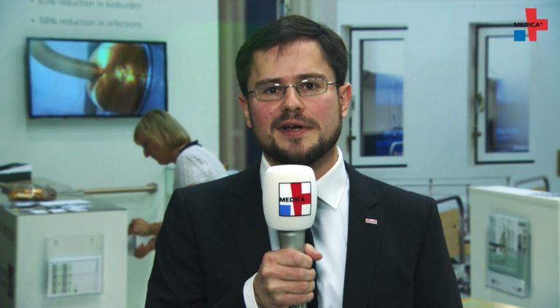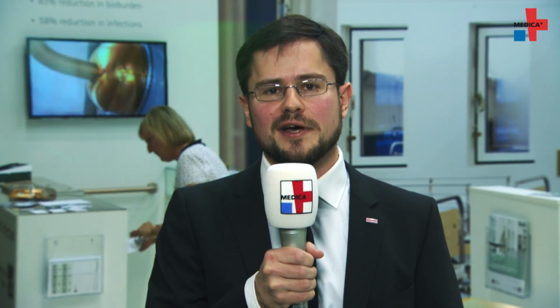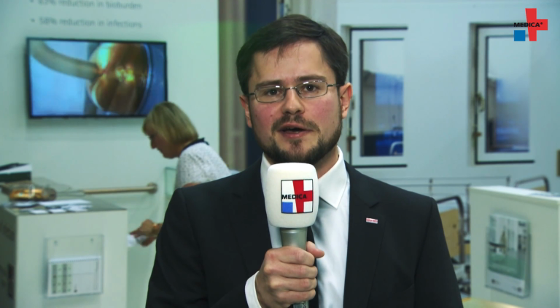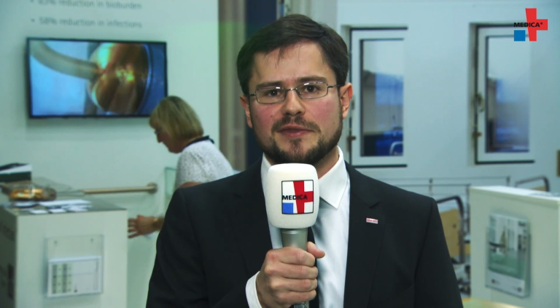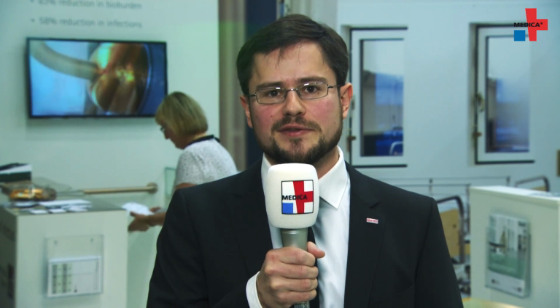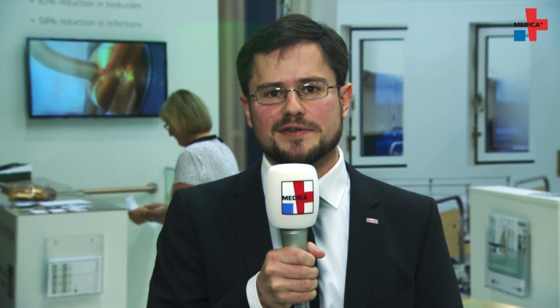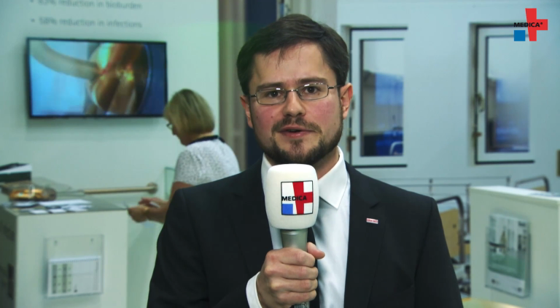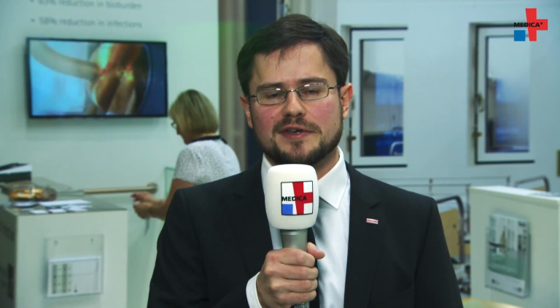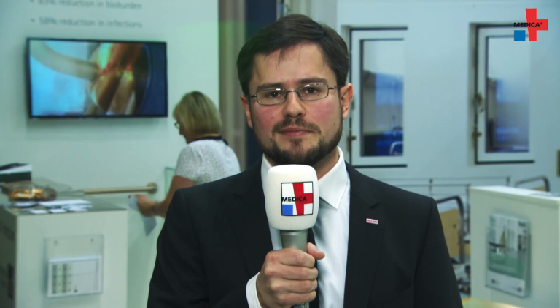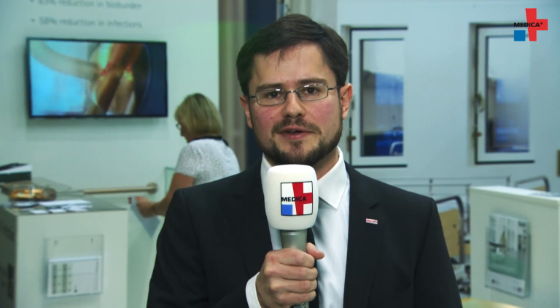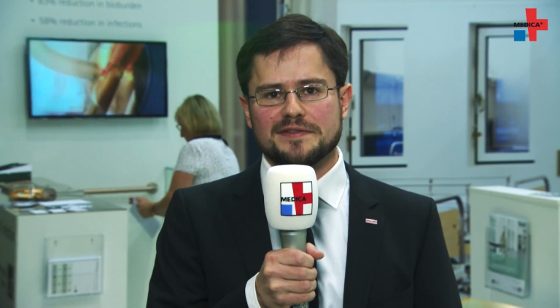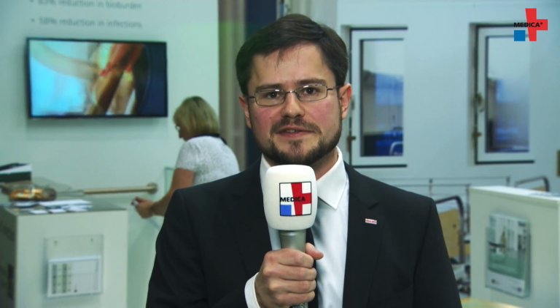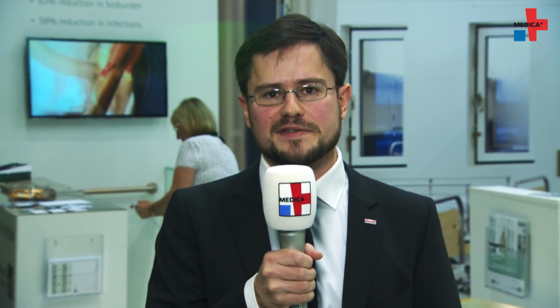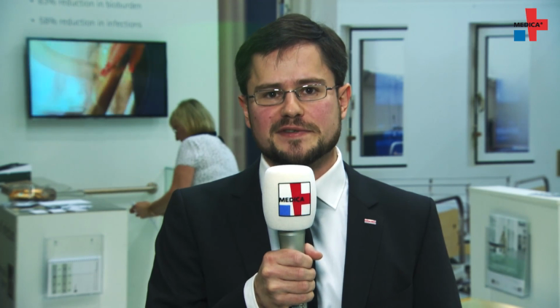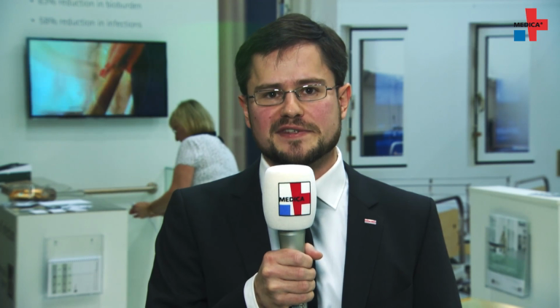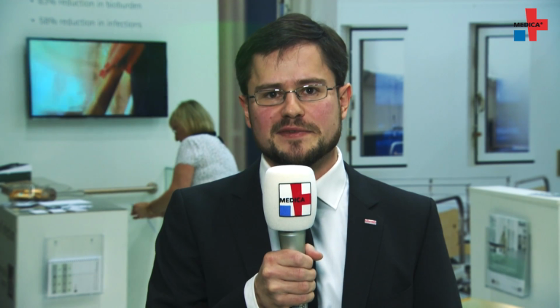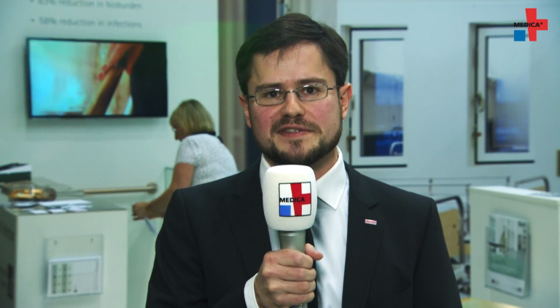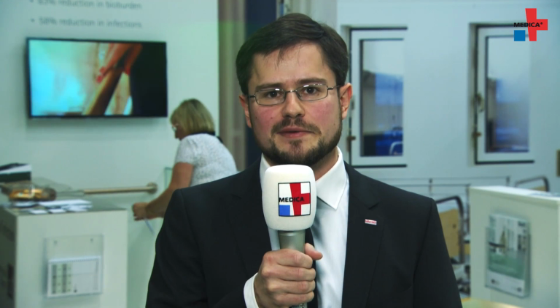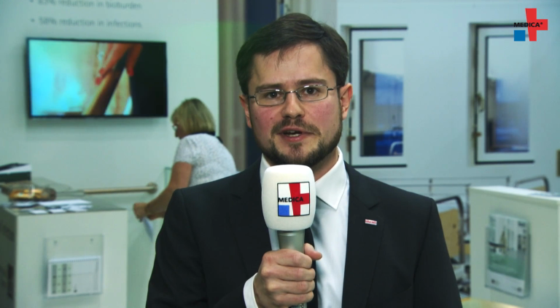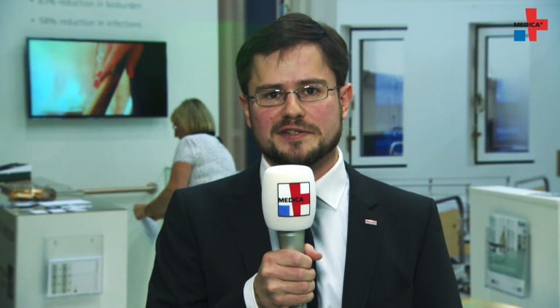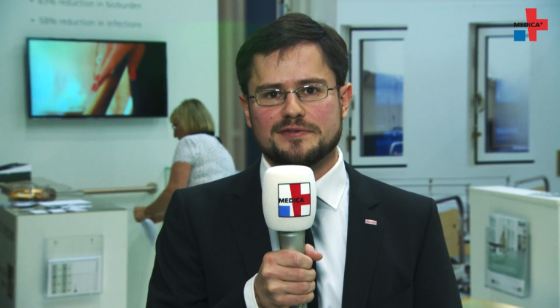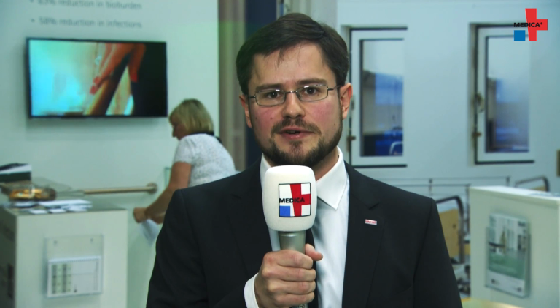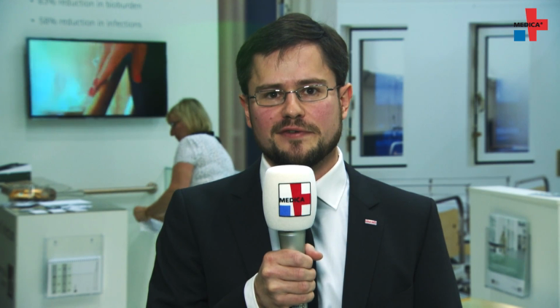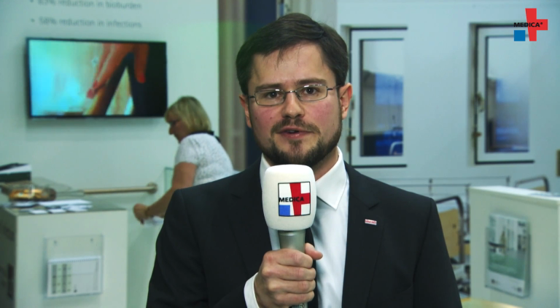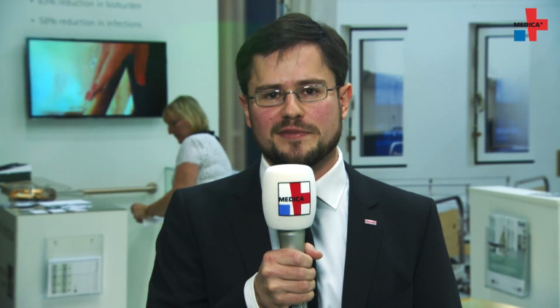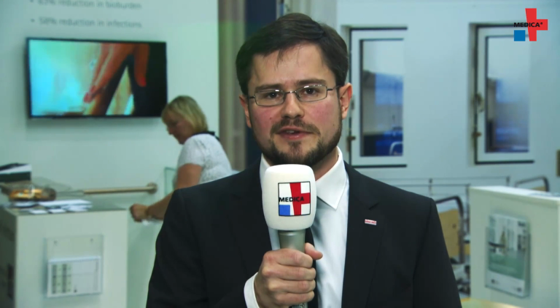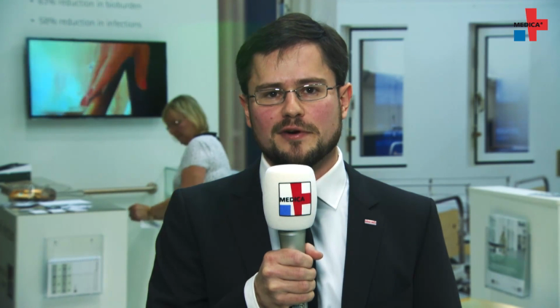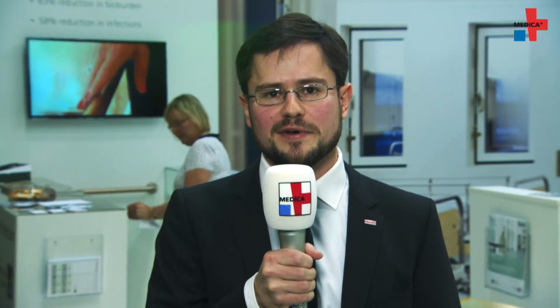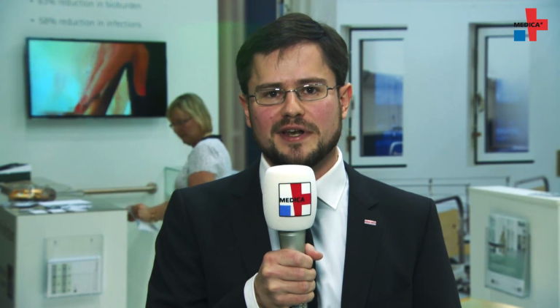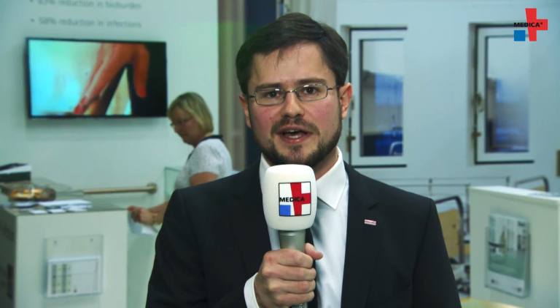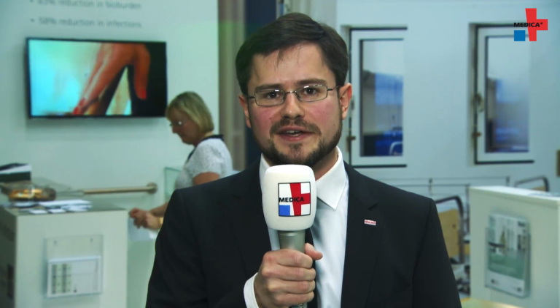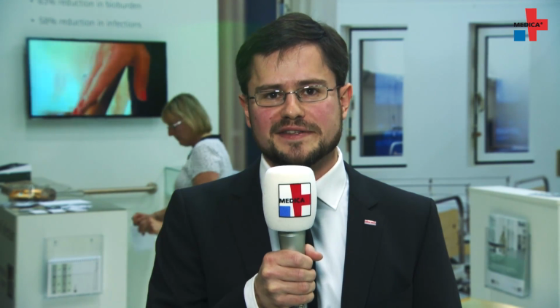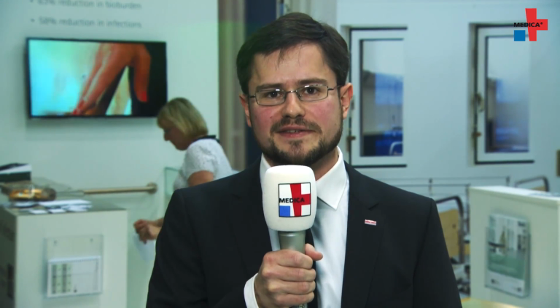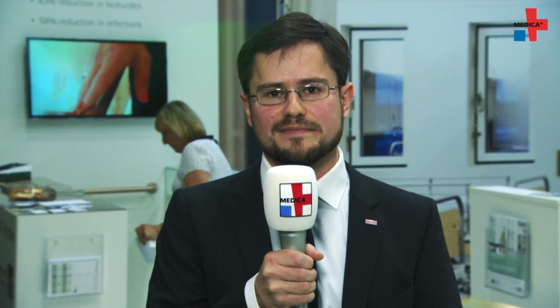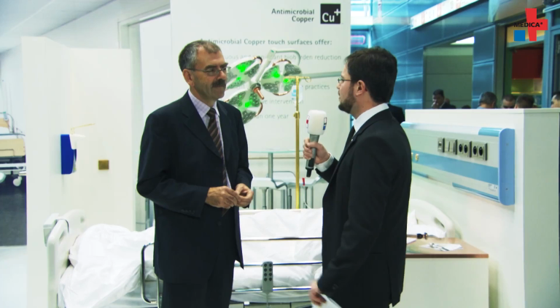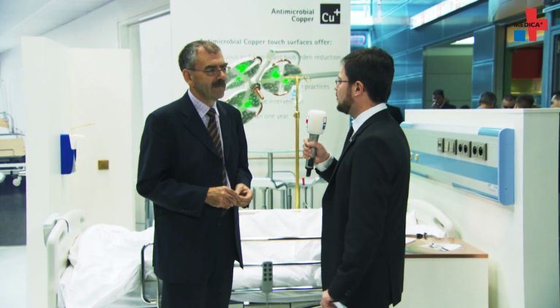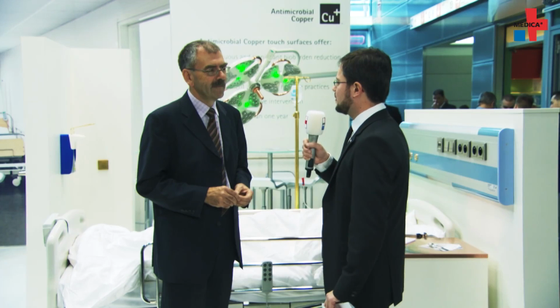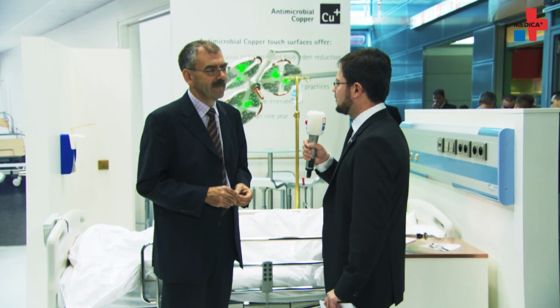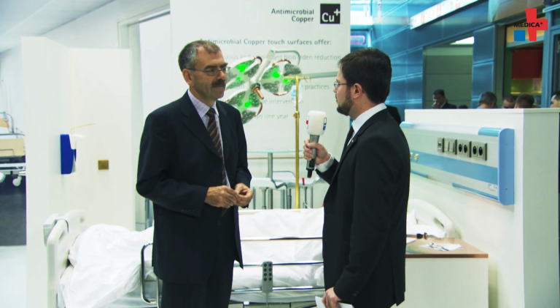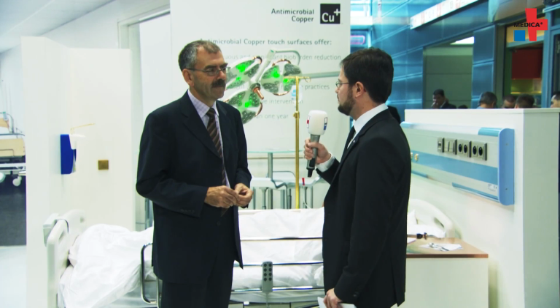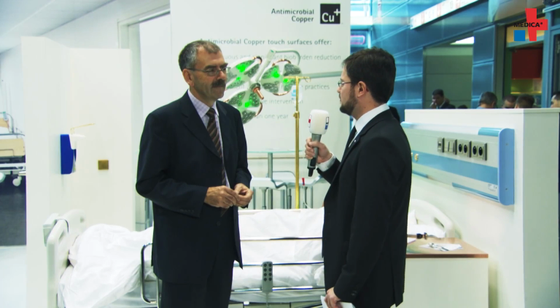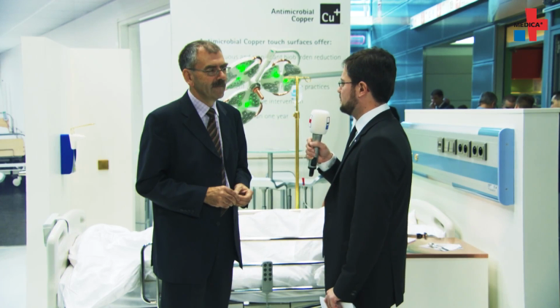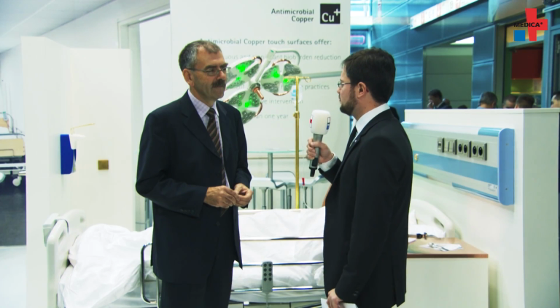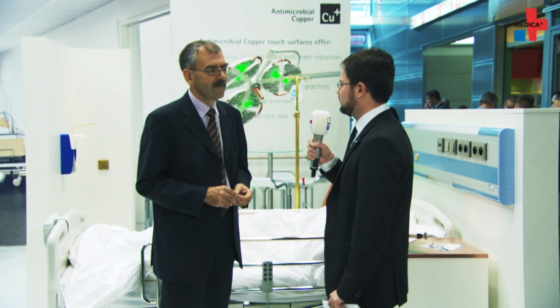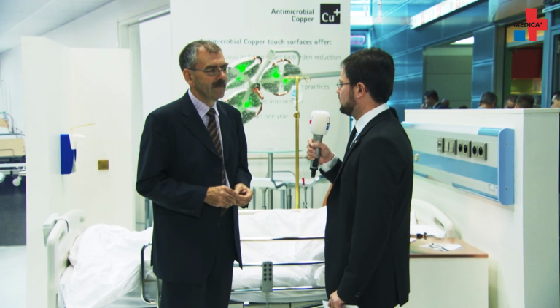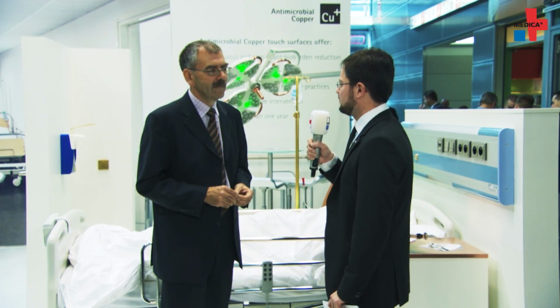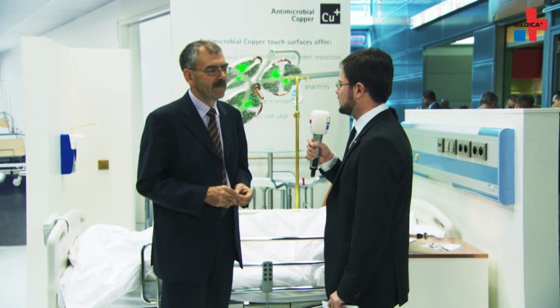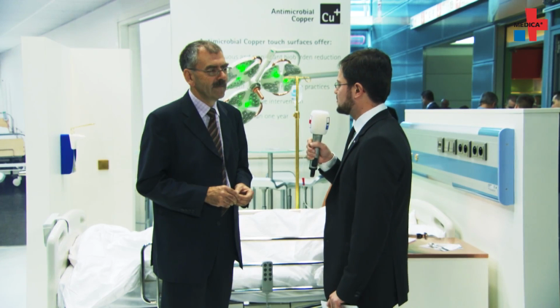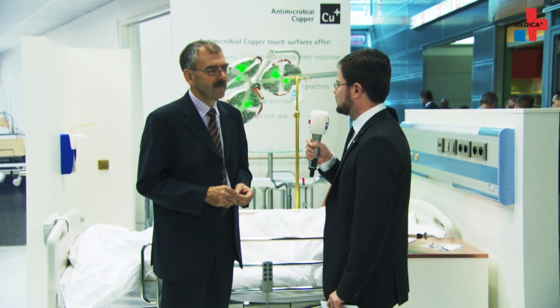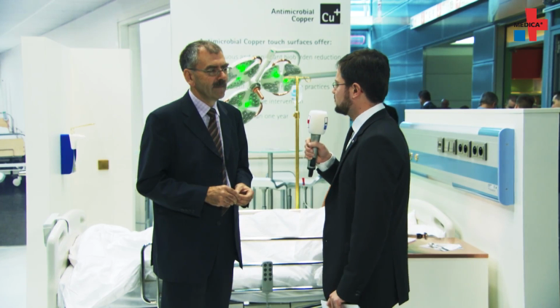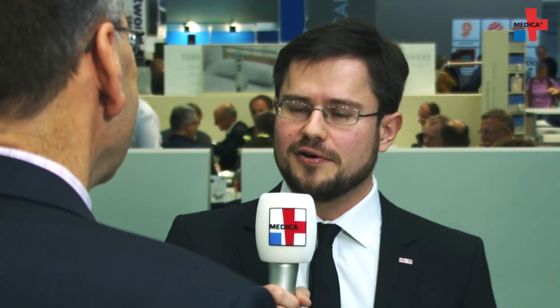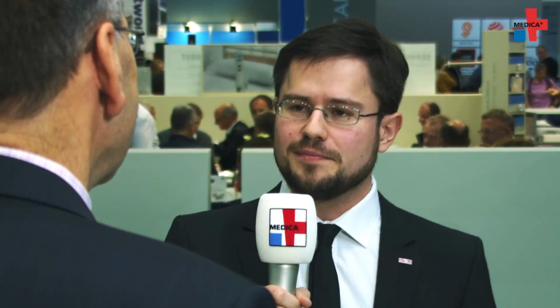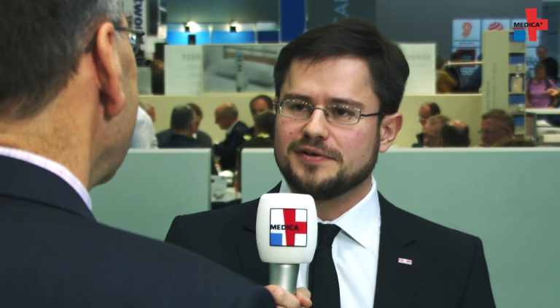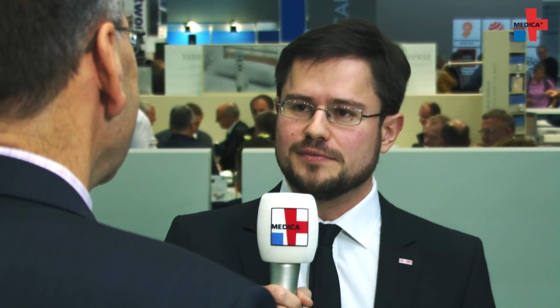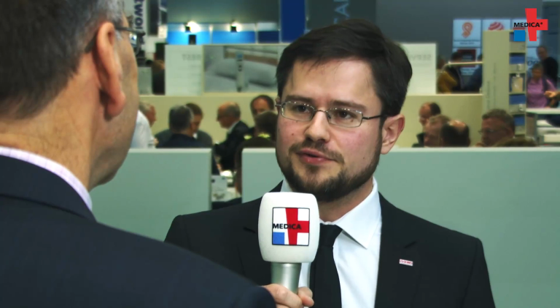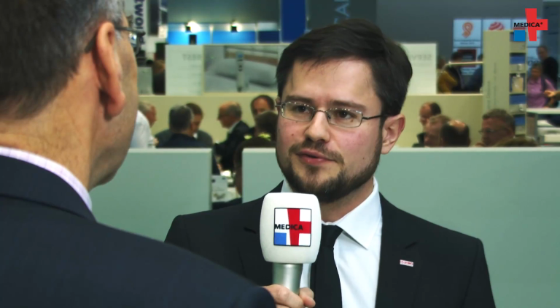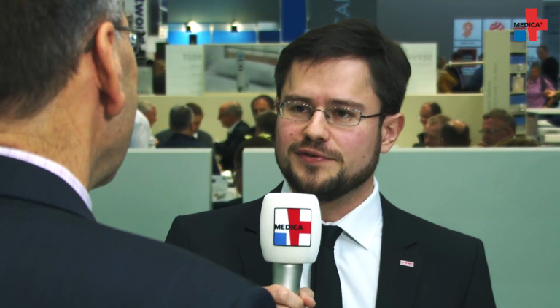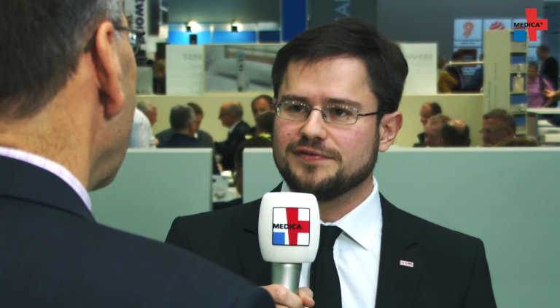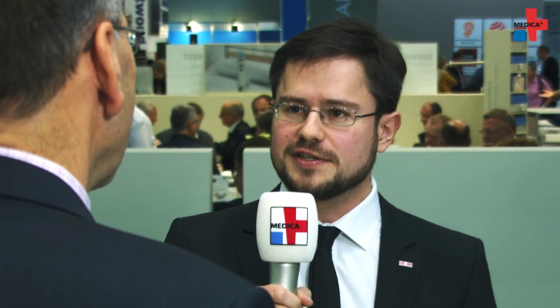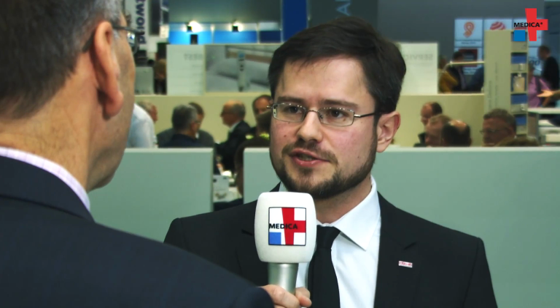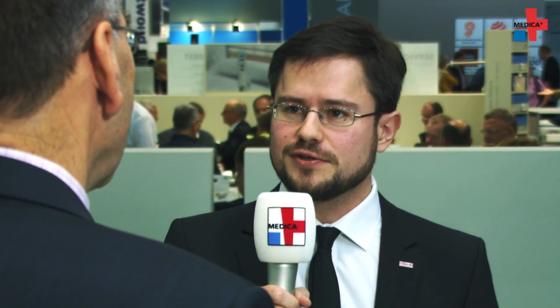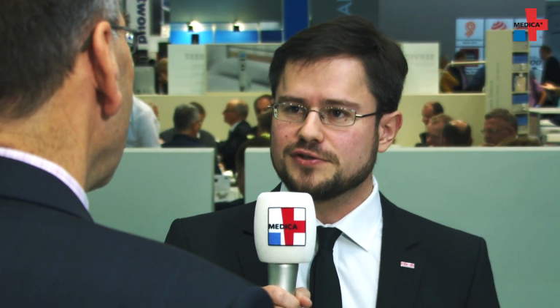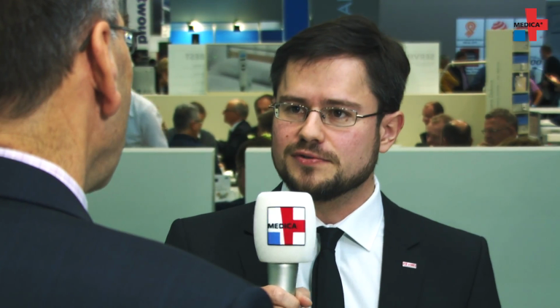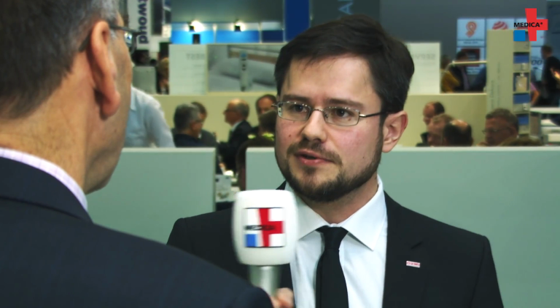I'm now talking about this with Mr. Mark Tour from the Copper Alliance. Mr. Tour, how can copper improve infection control?